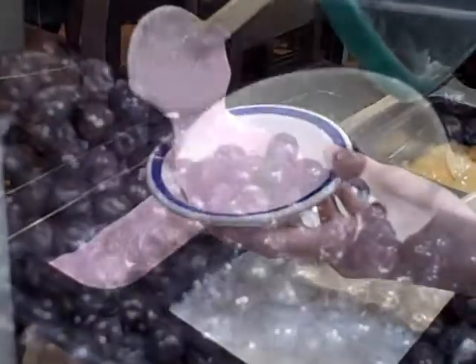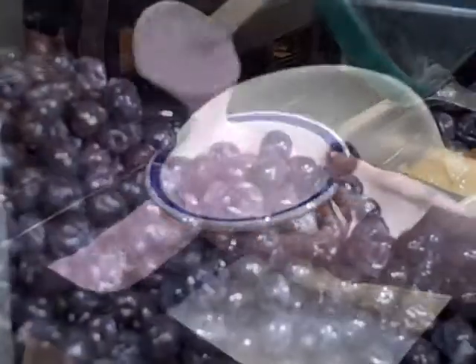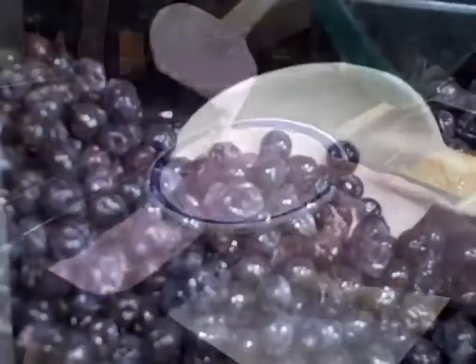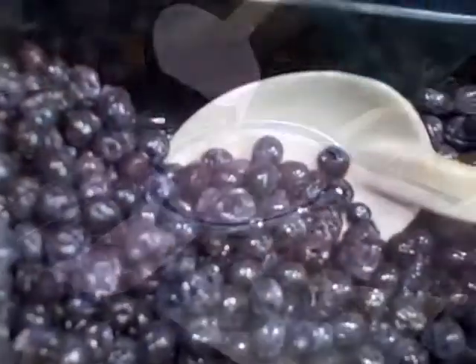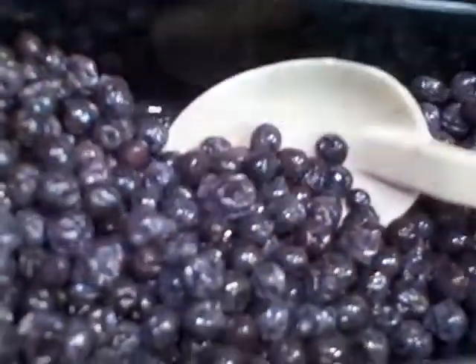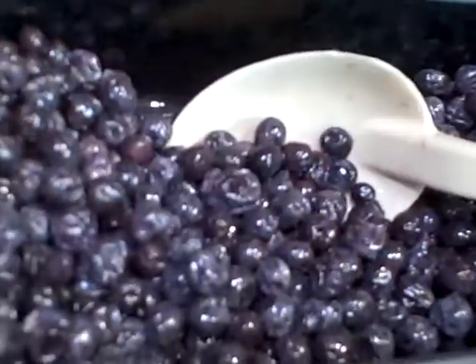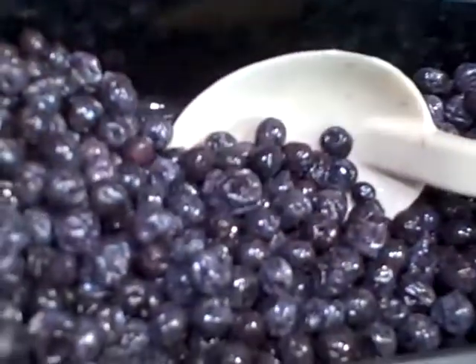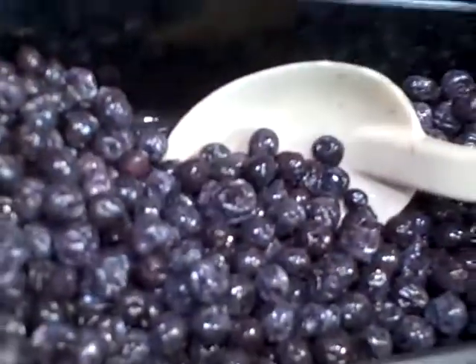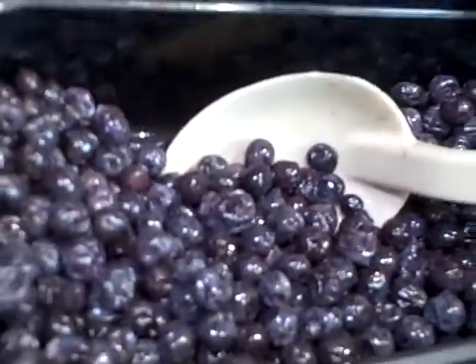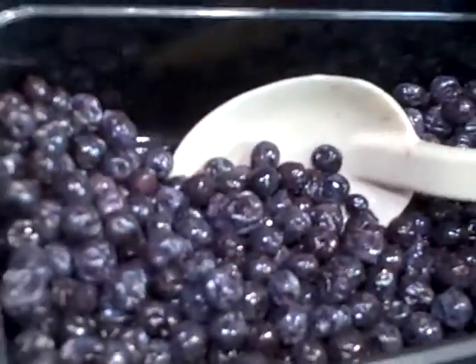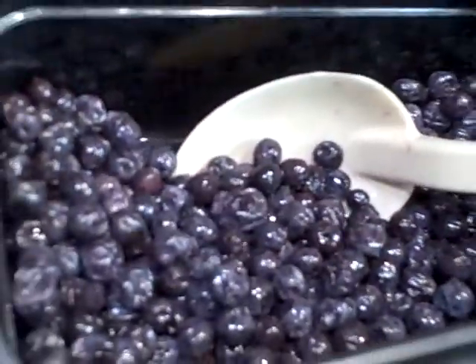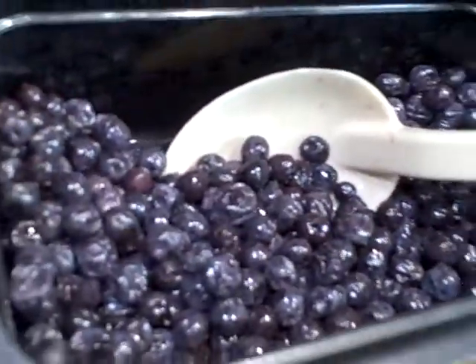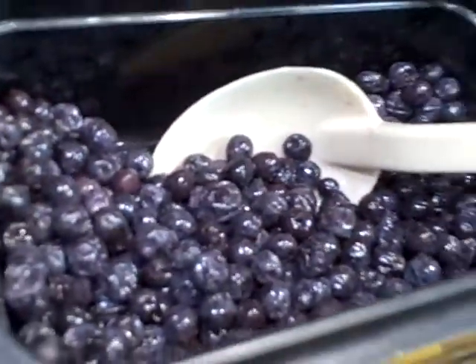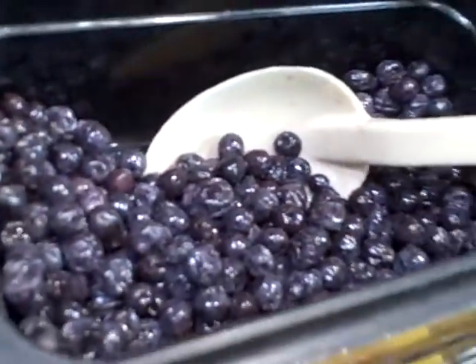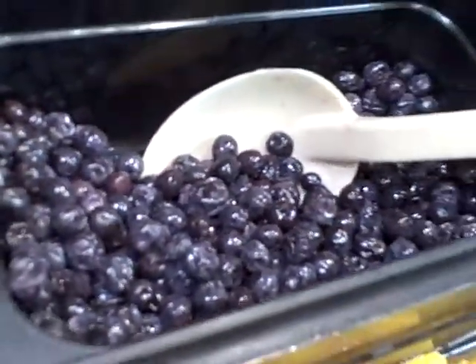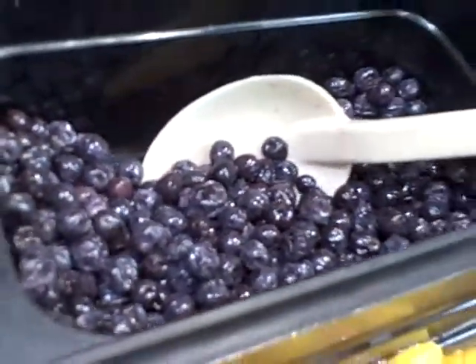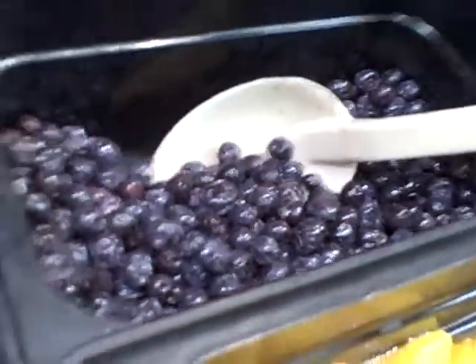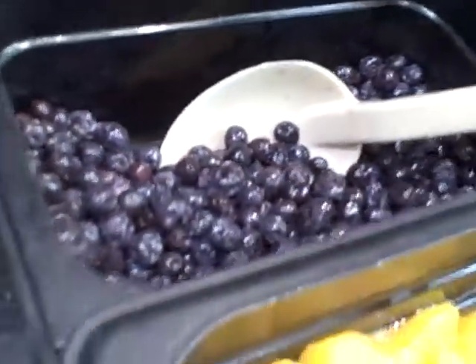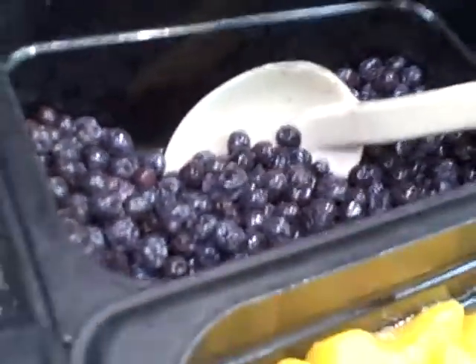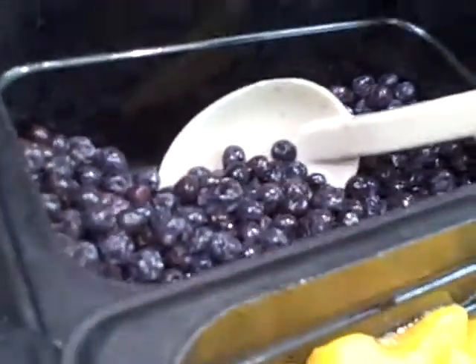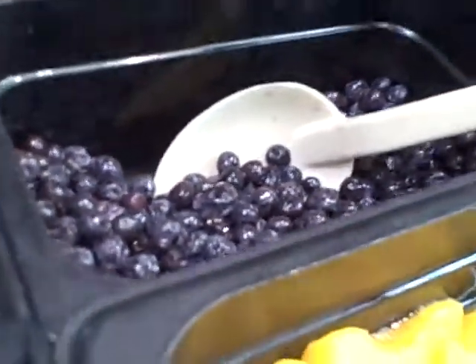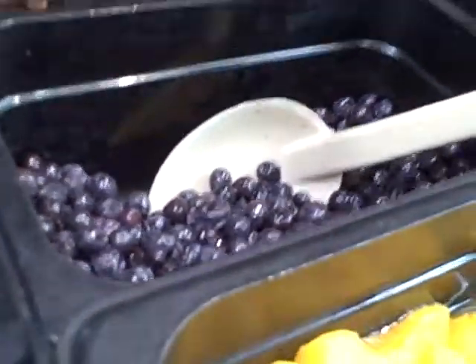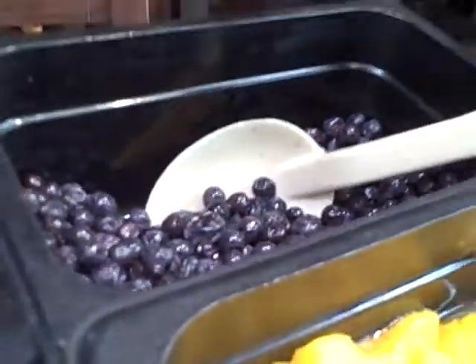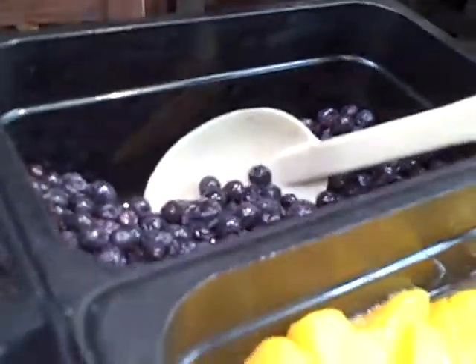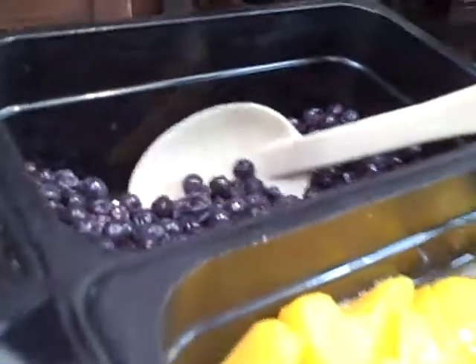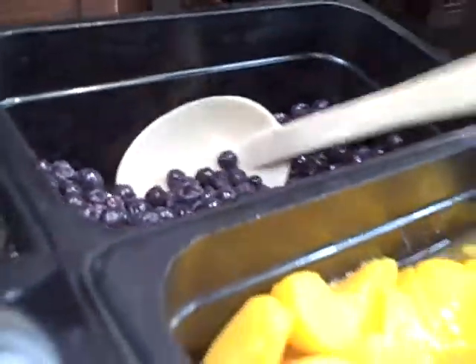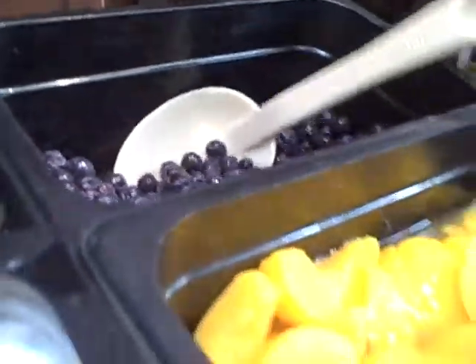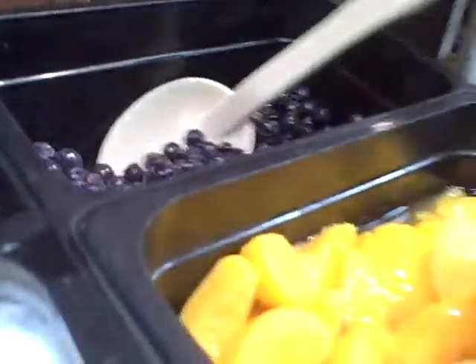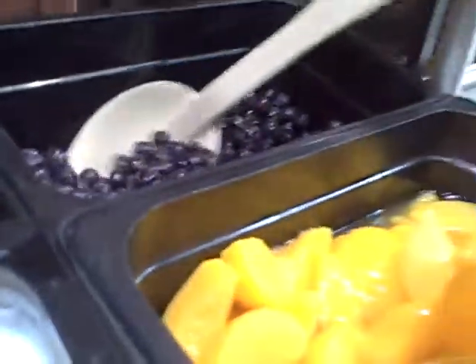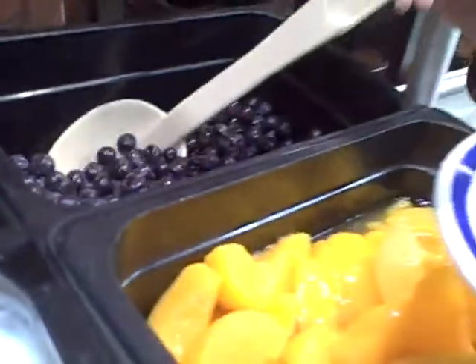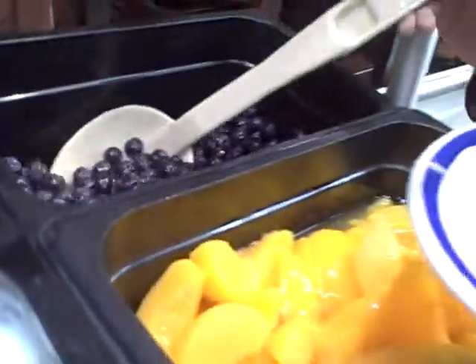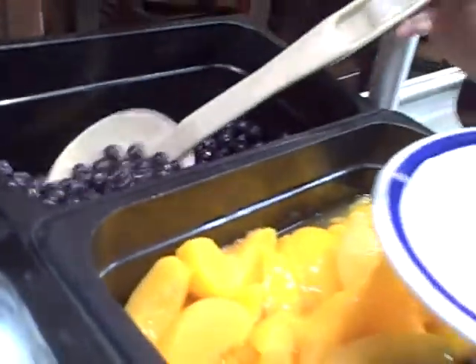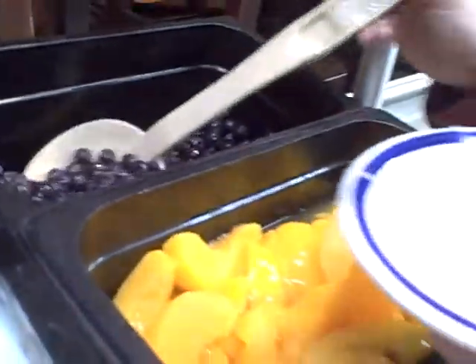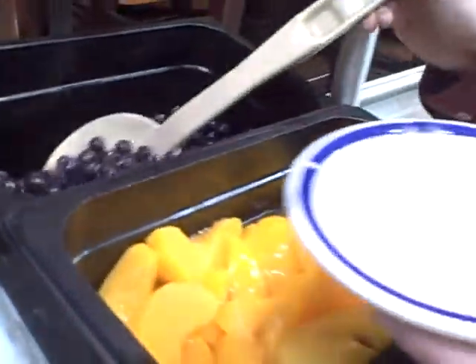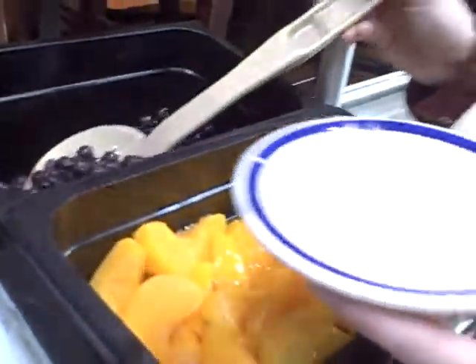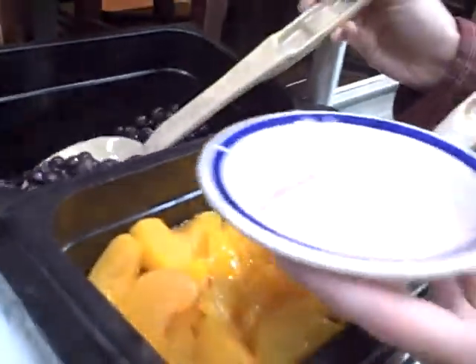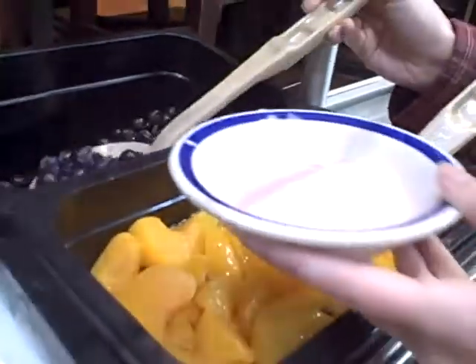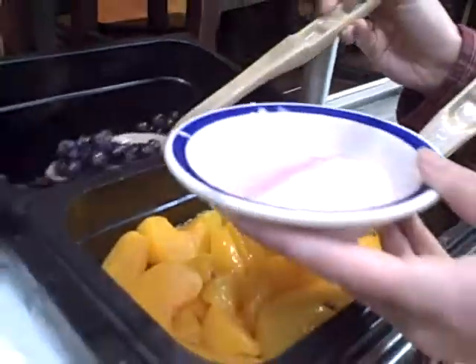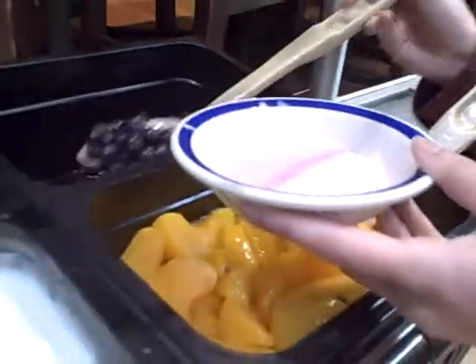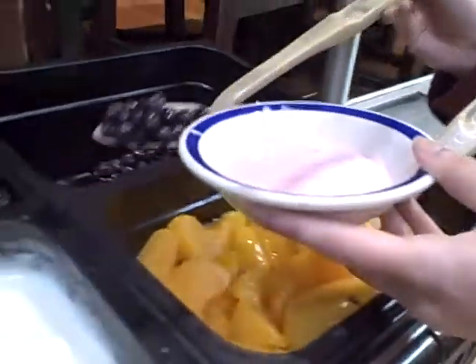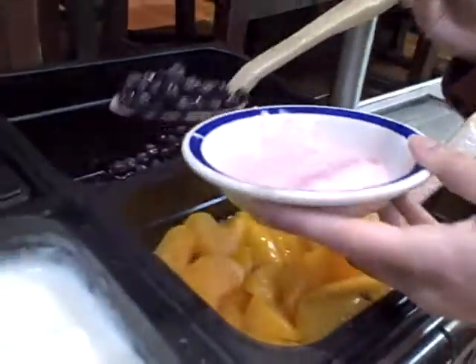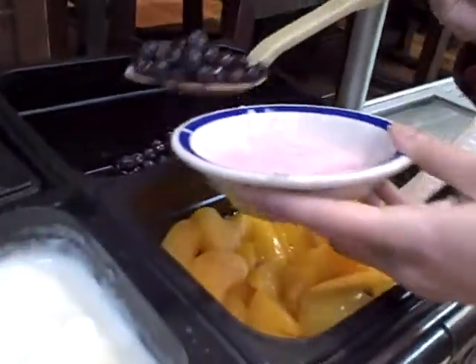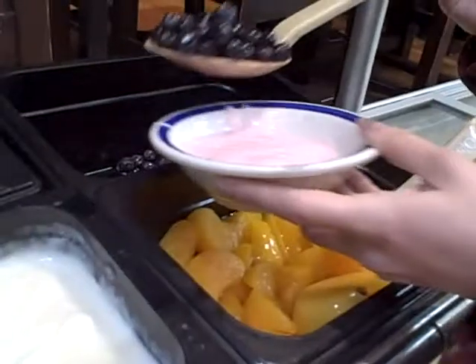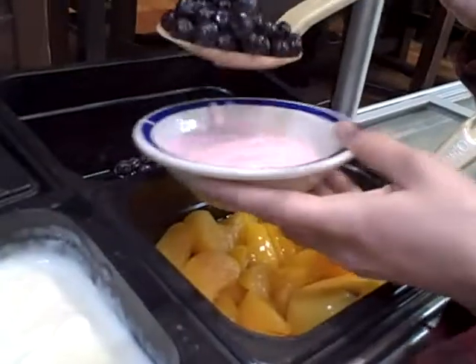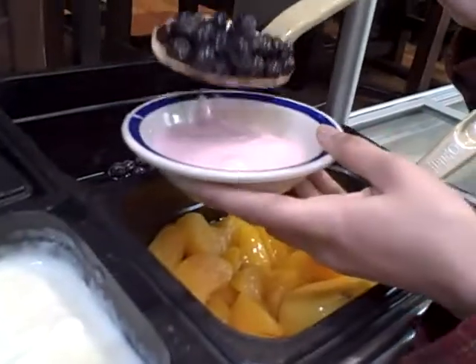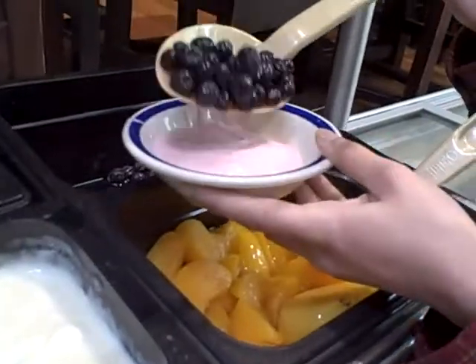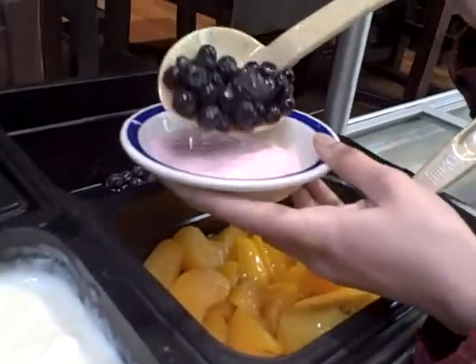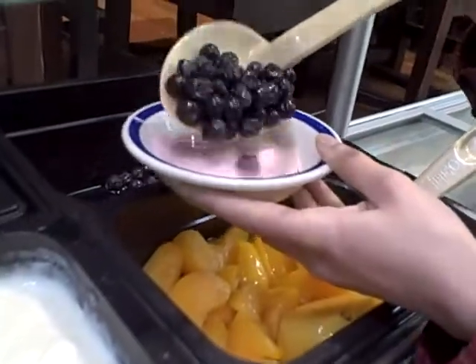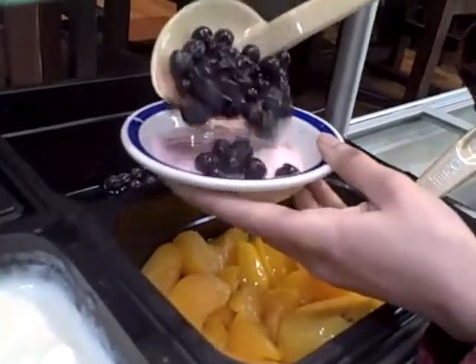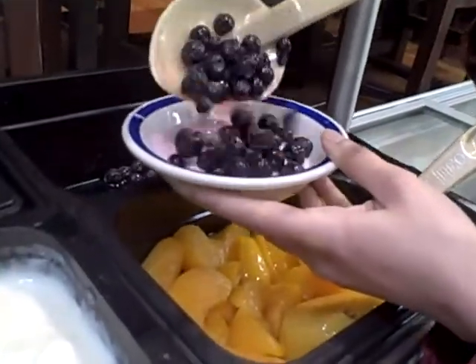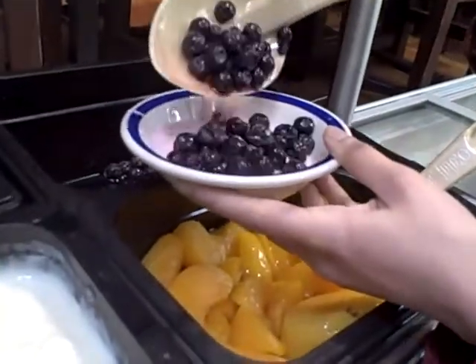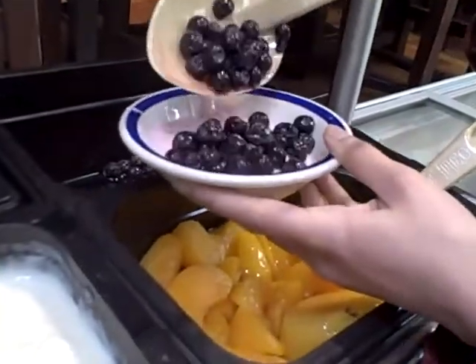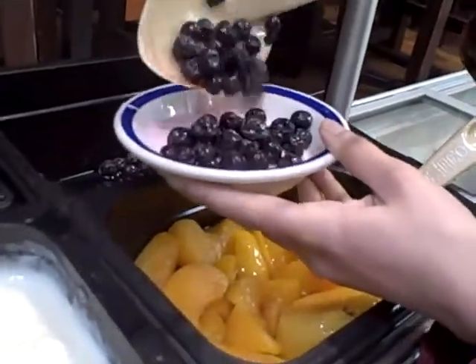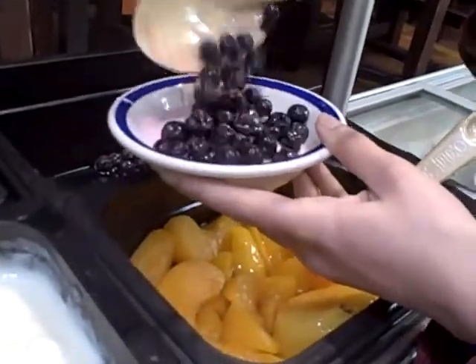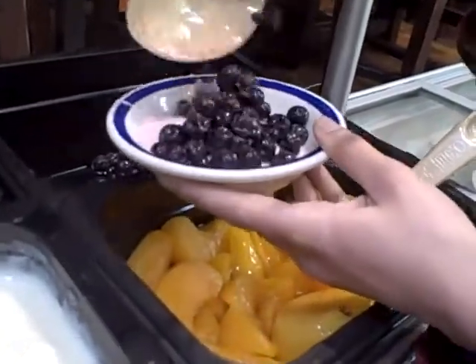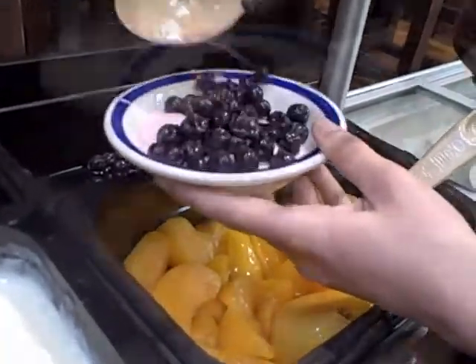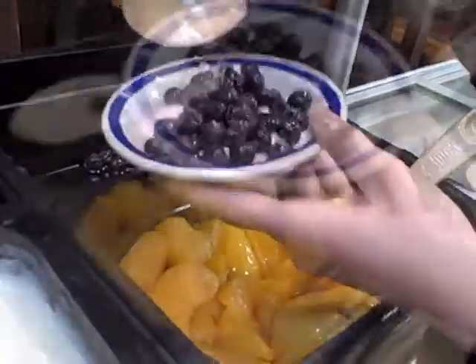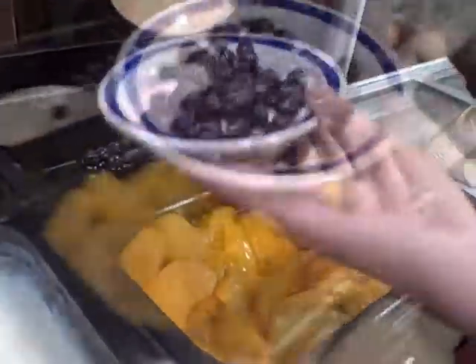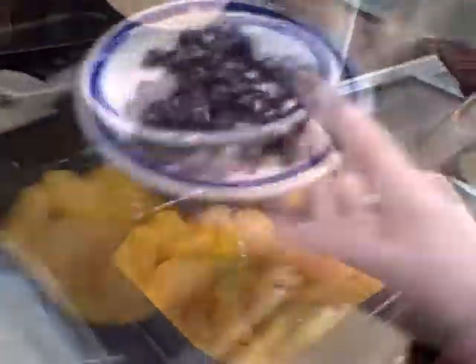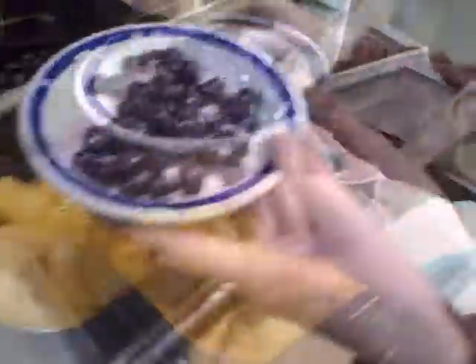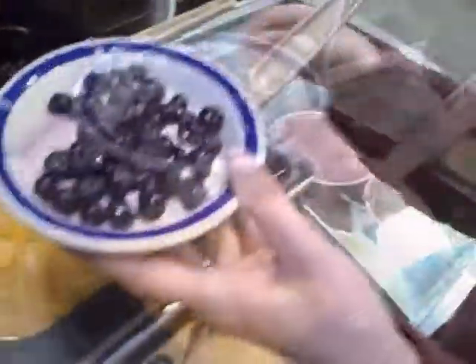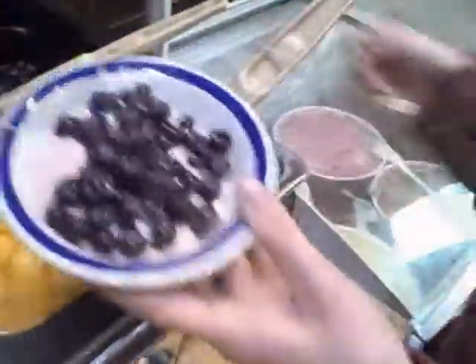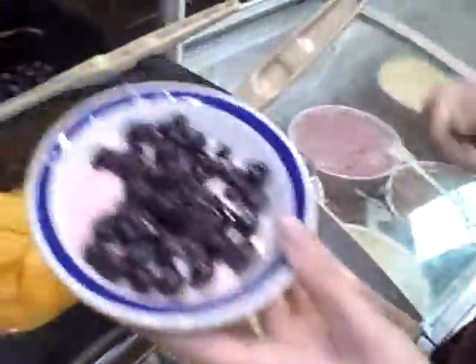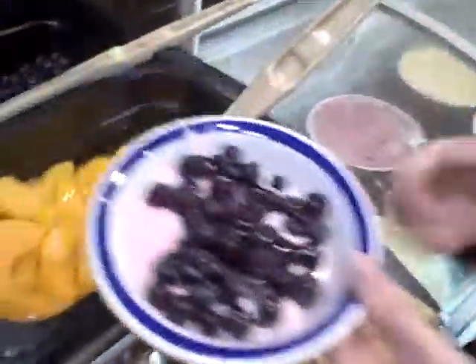First, take strawberry yogurt and put it into a bowl. Then, hope that your college has some delicious fresh blueberries like Stiles College did today.